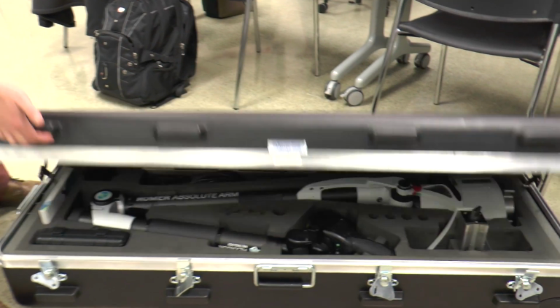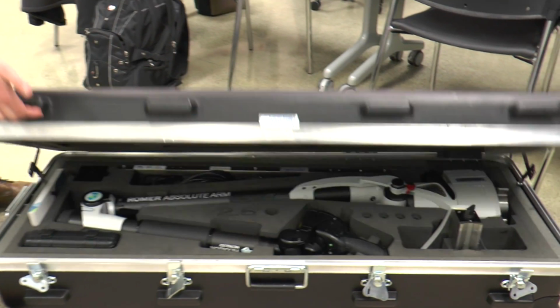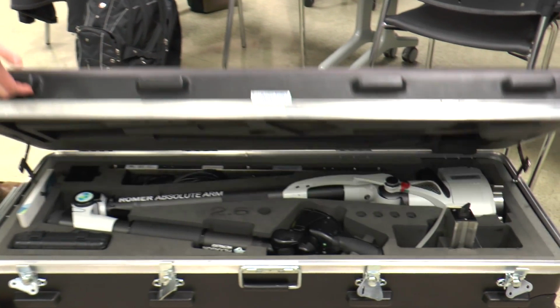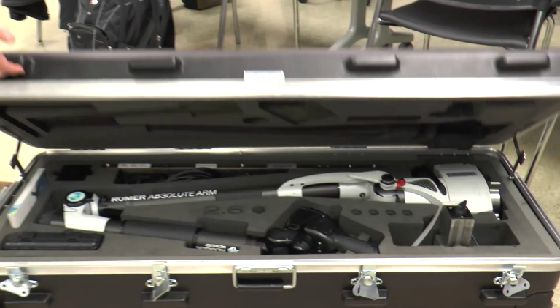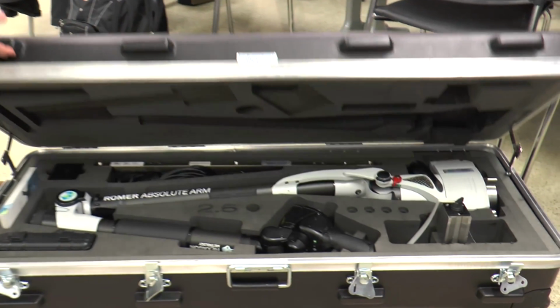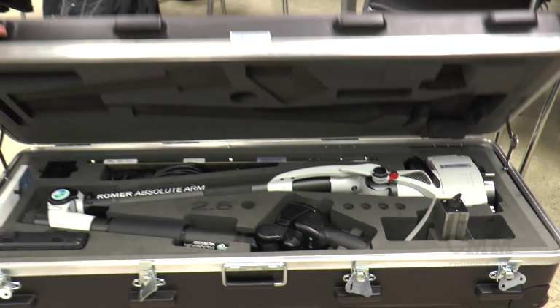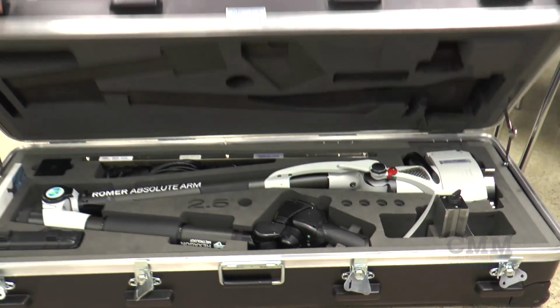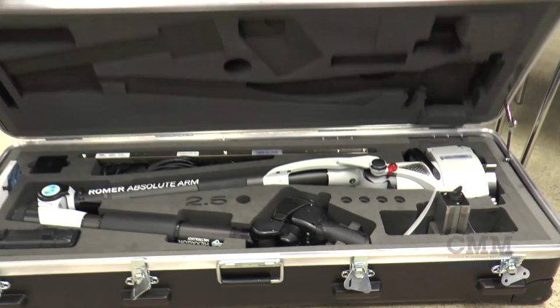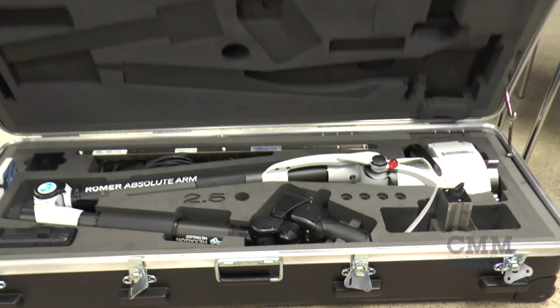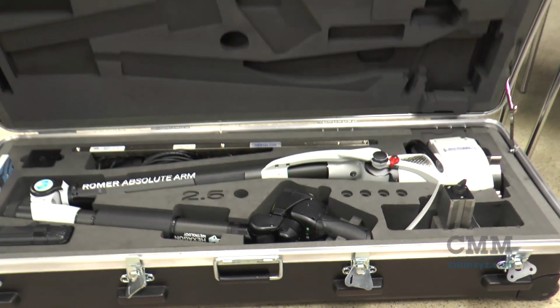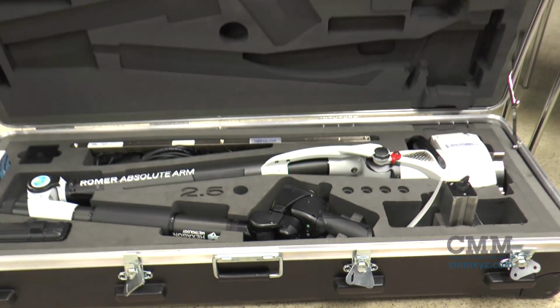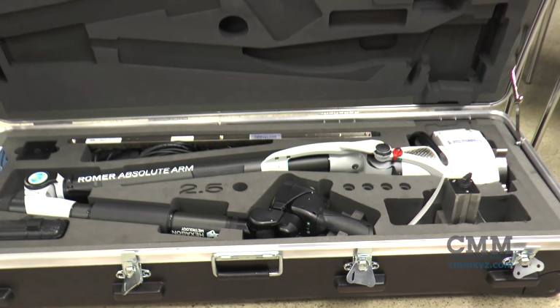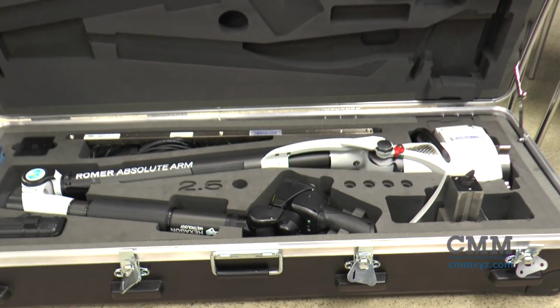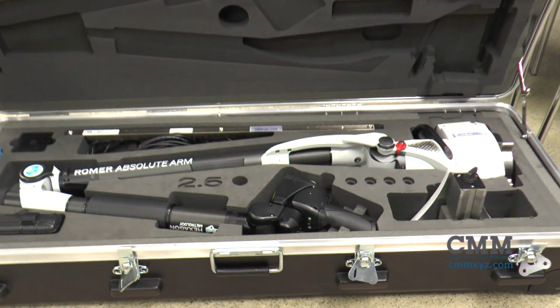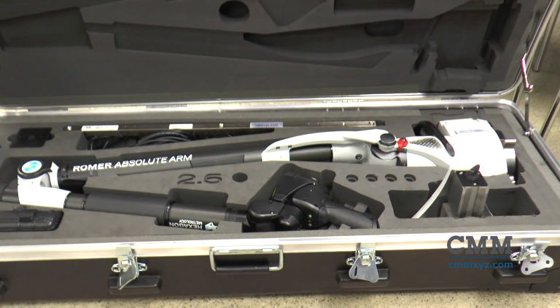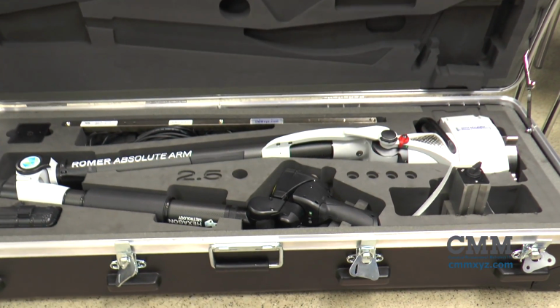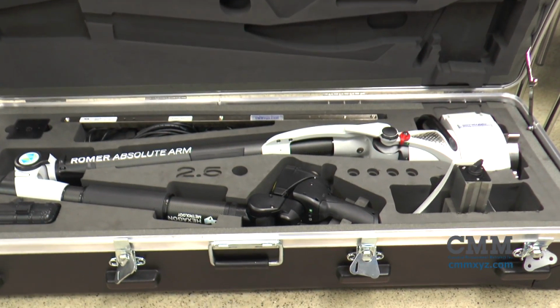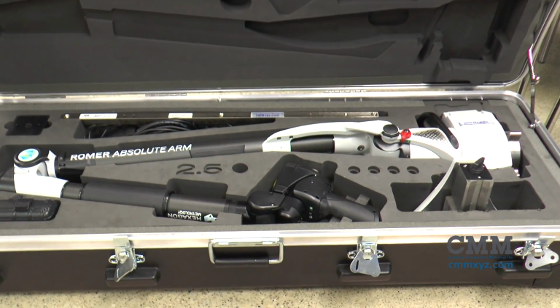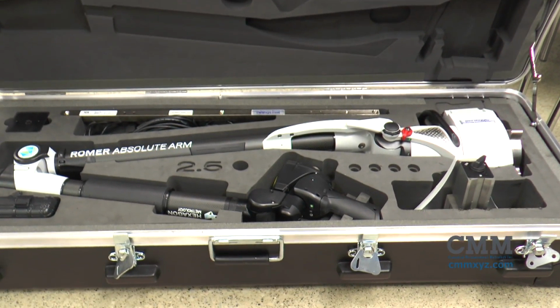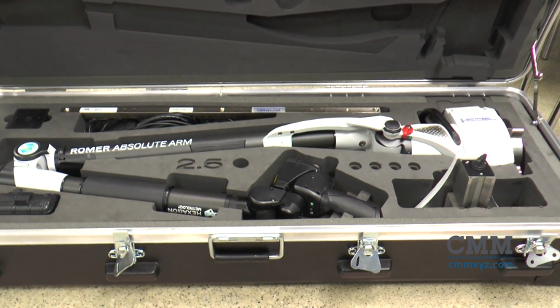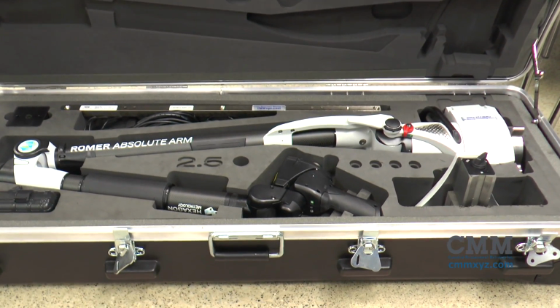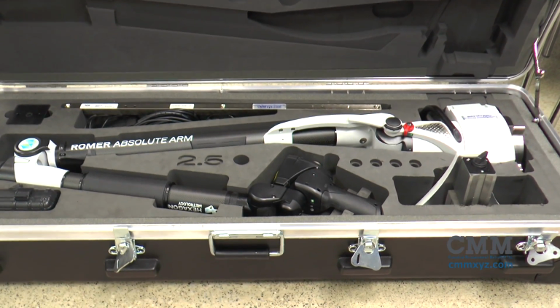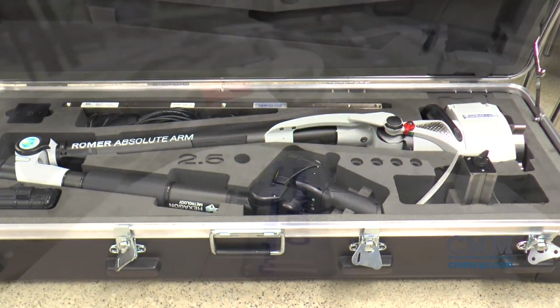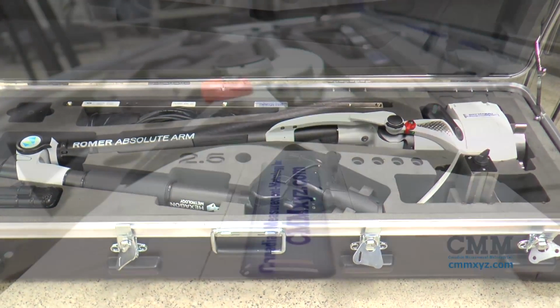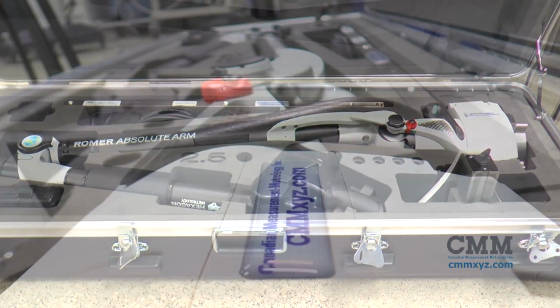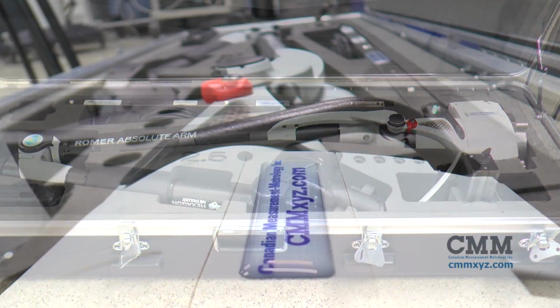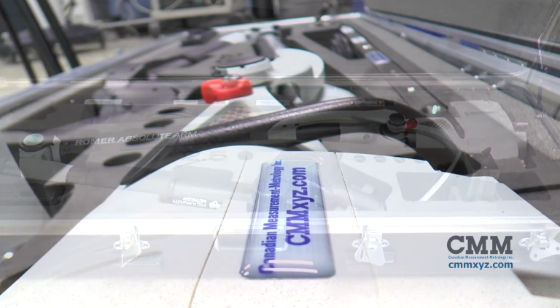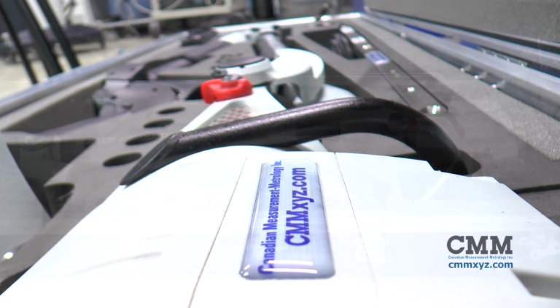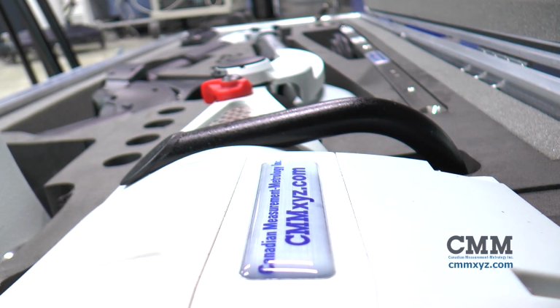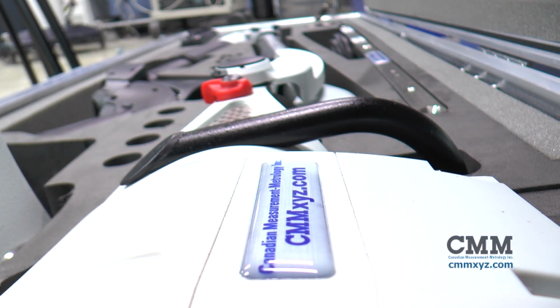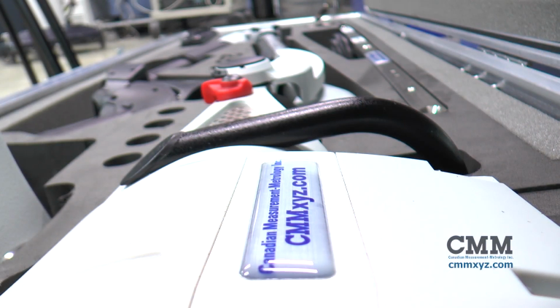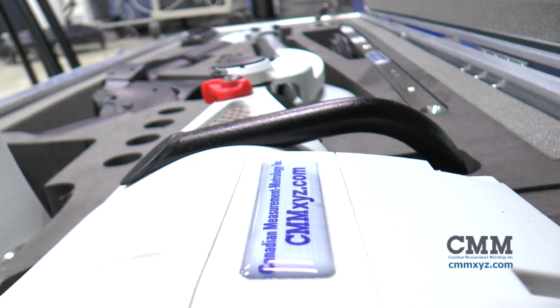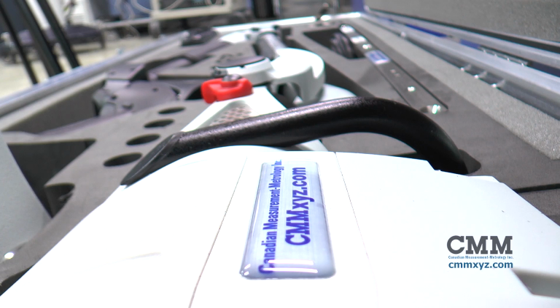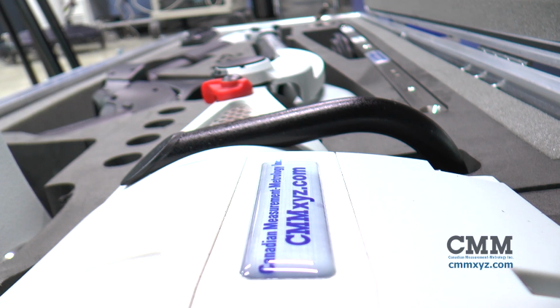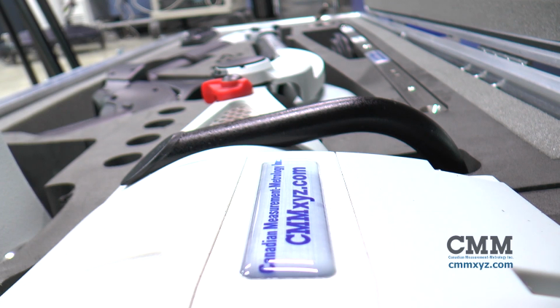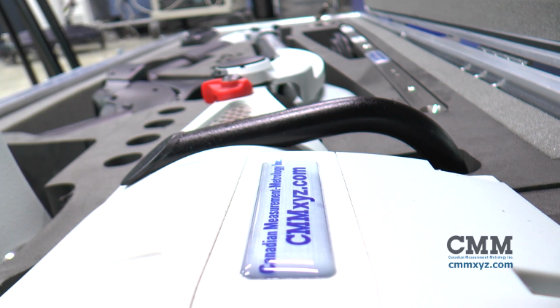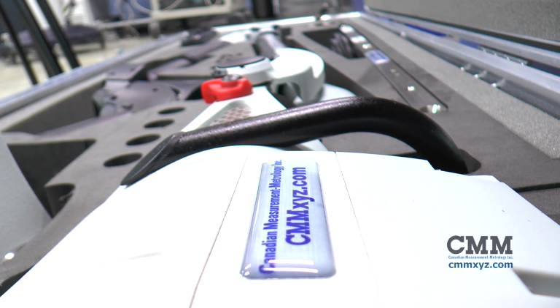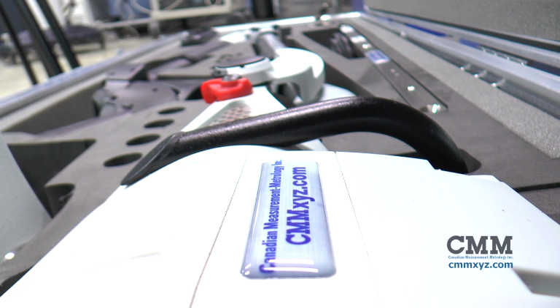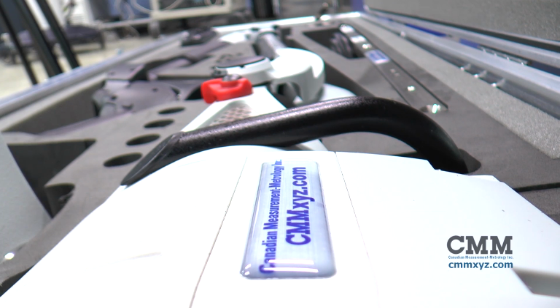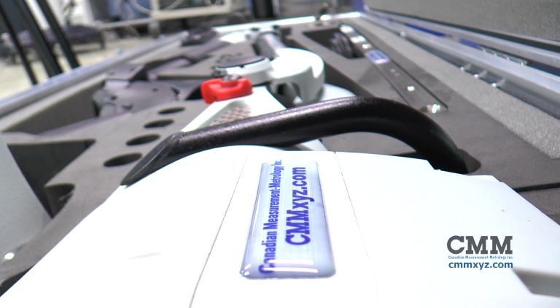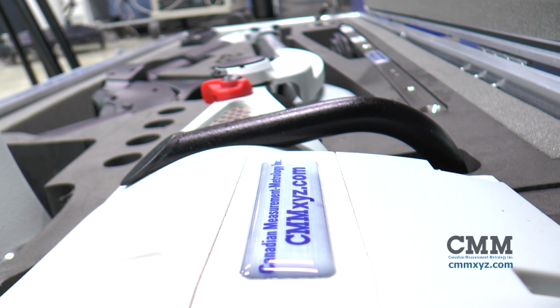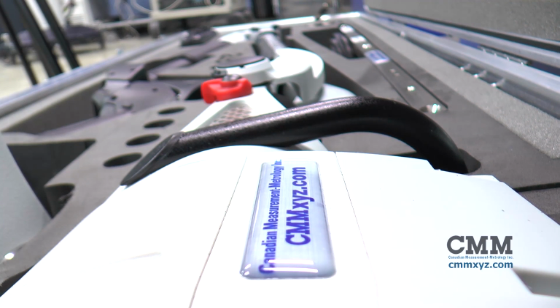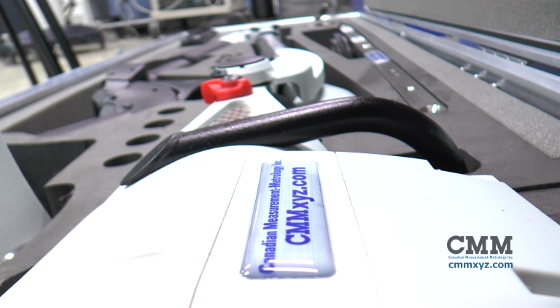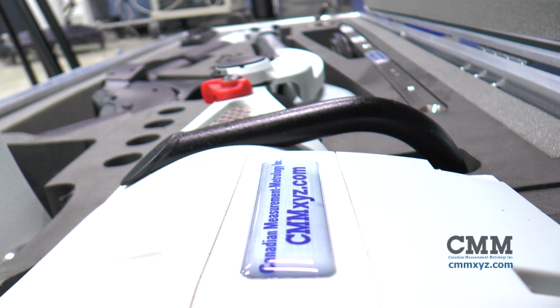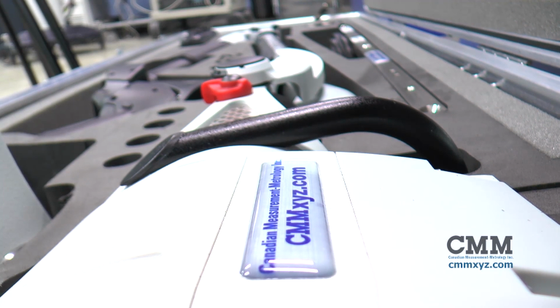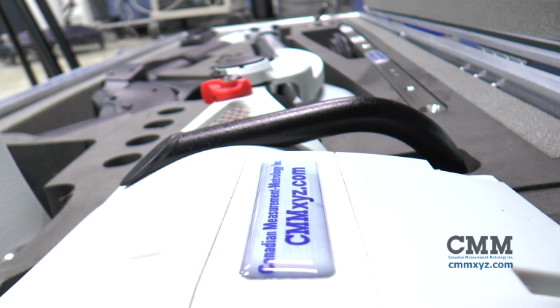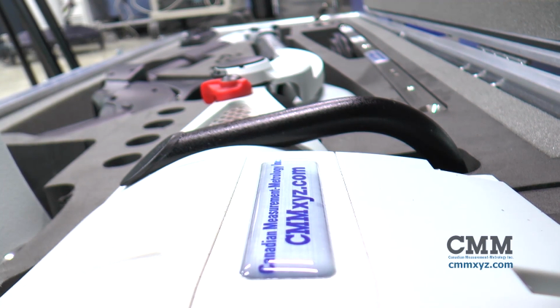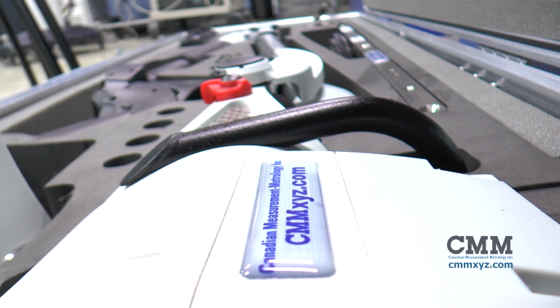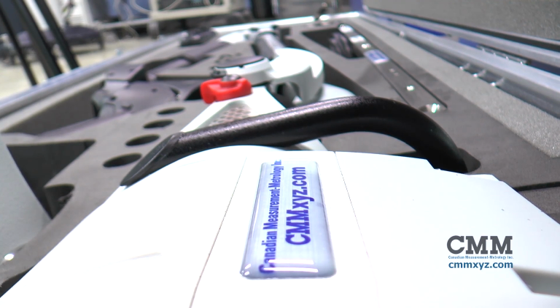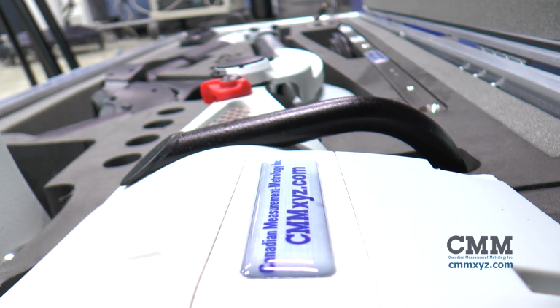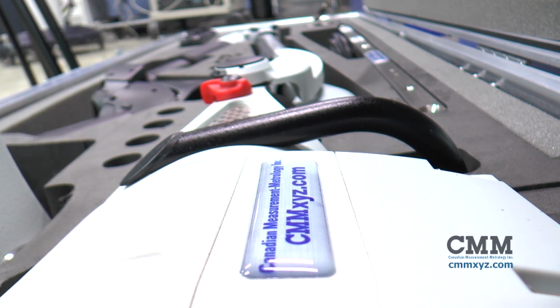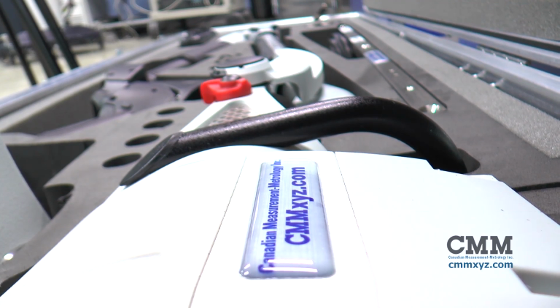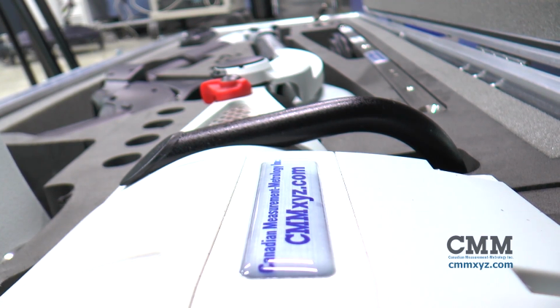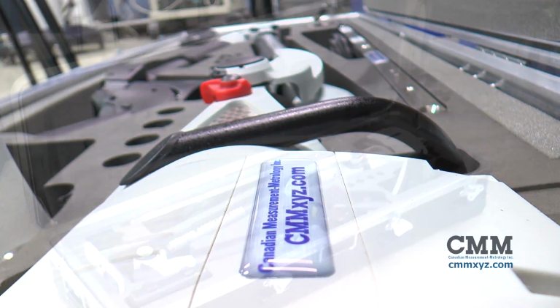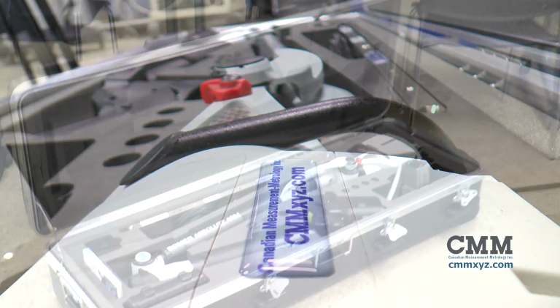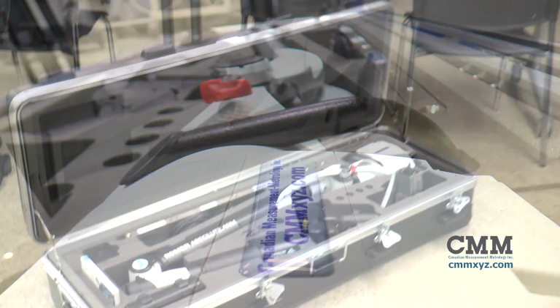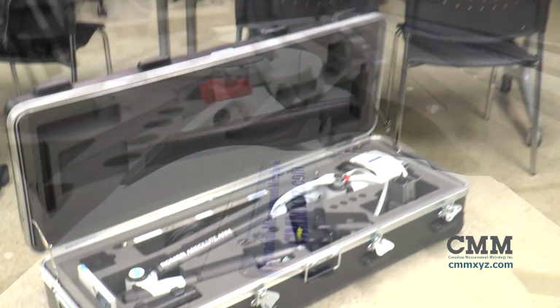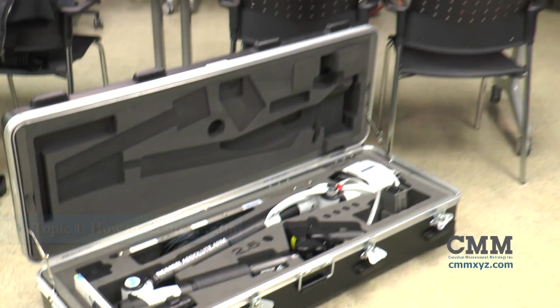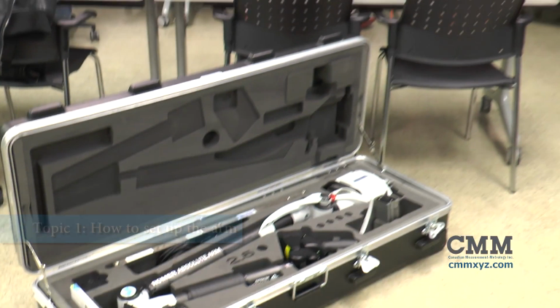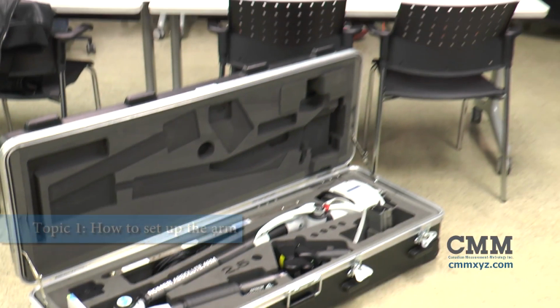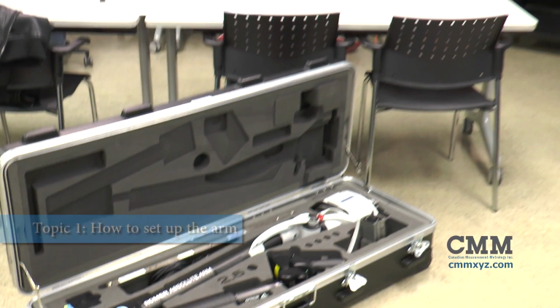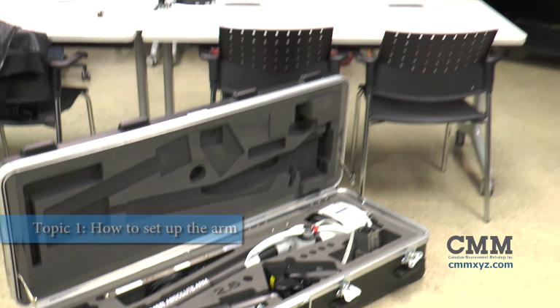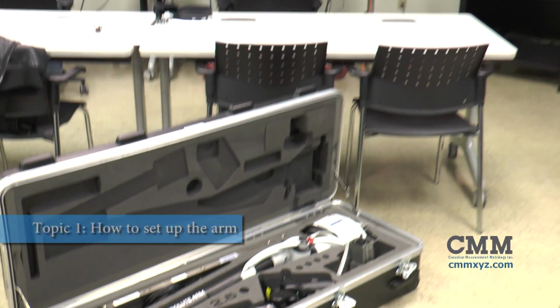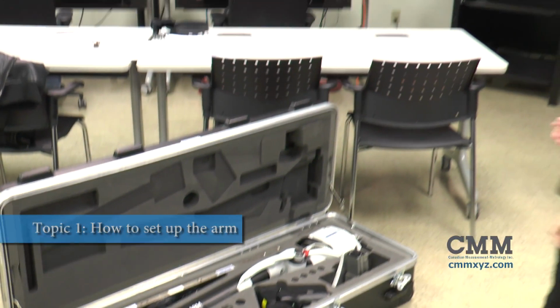Welcome to CMM's Roamer Arm Best Practices video. Topic 1: how to set up the arm.